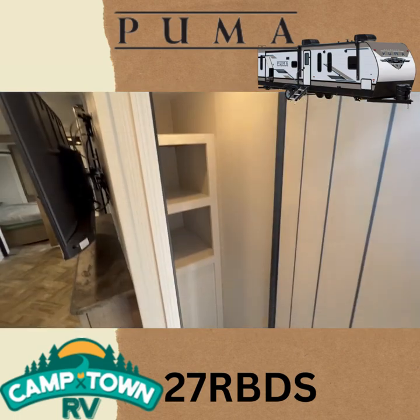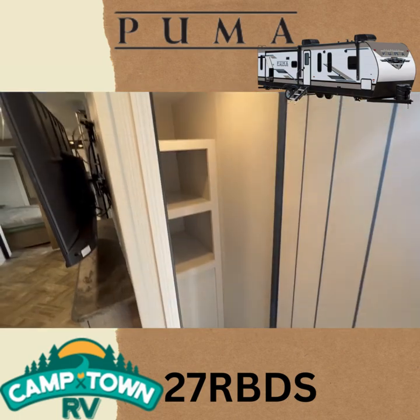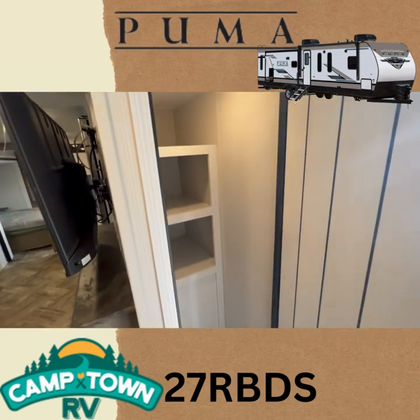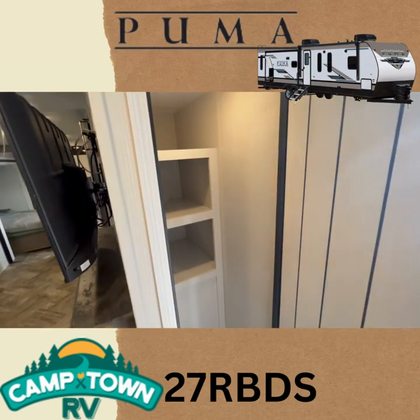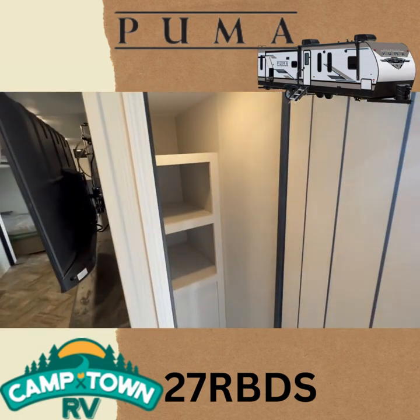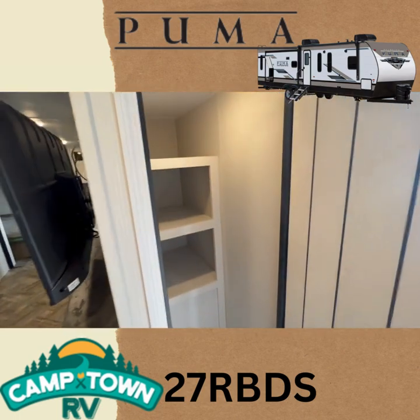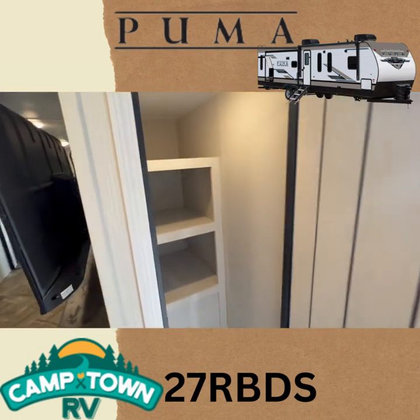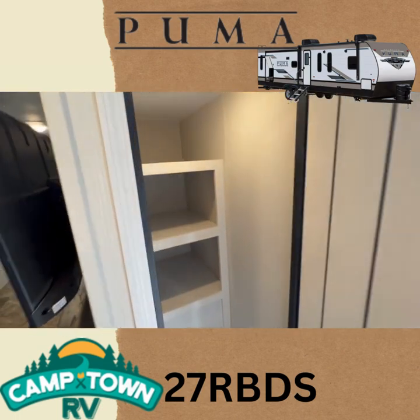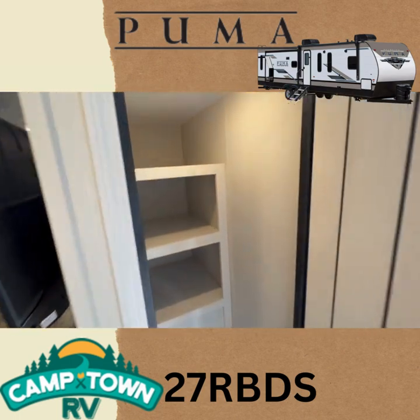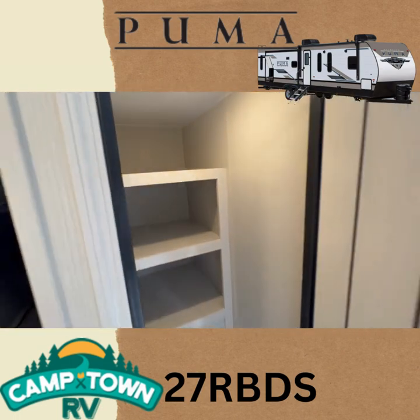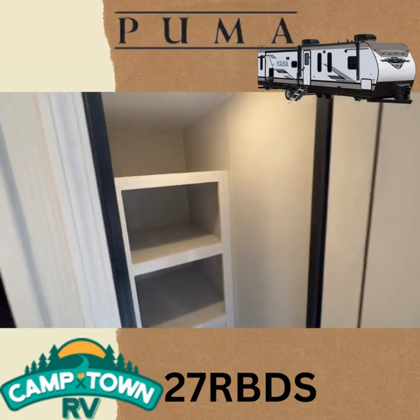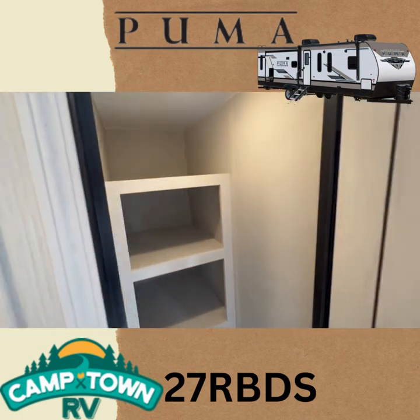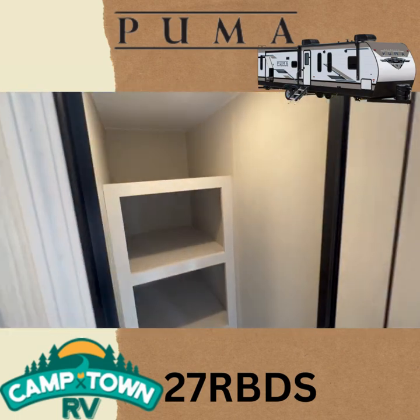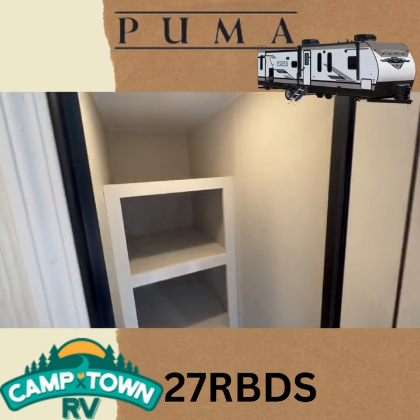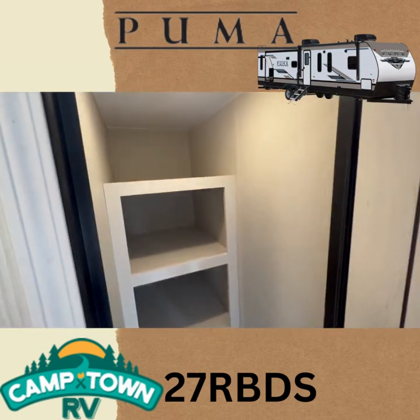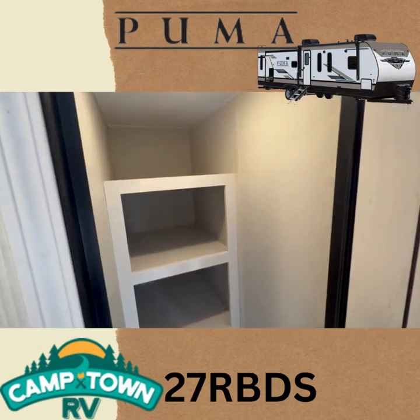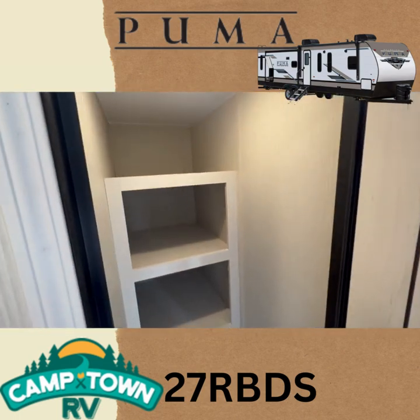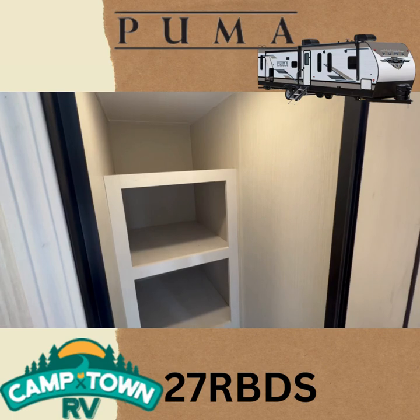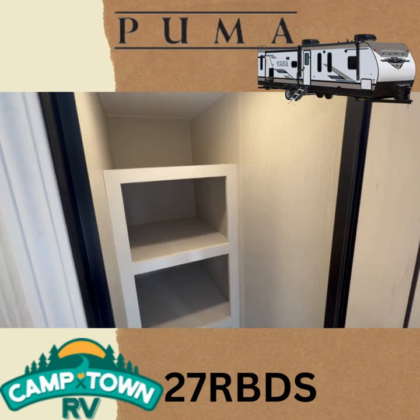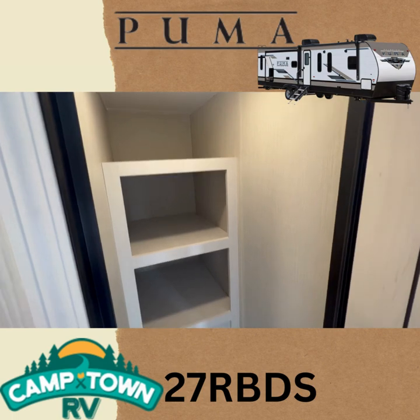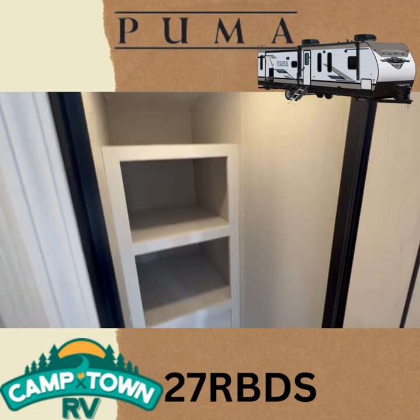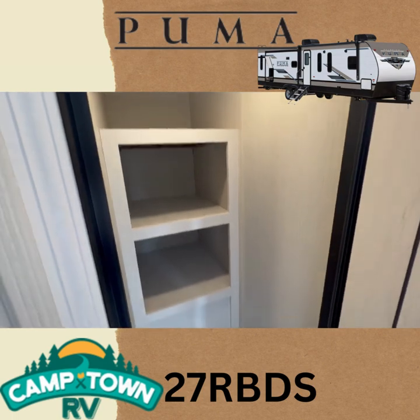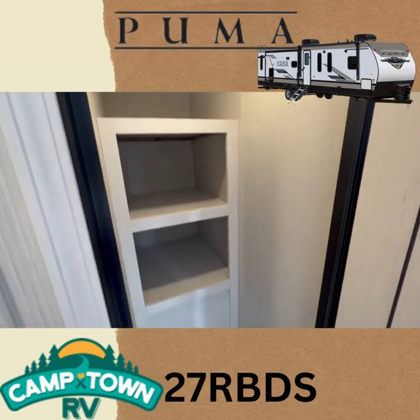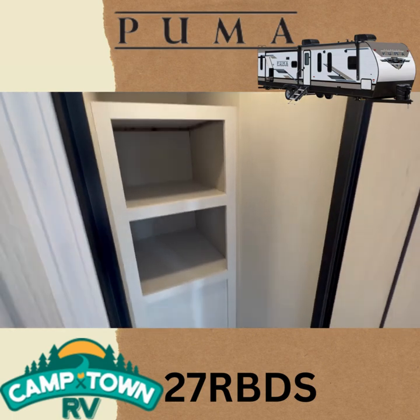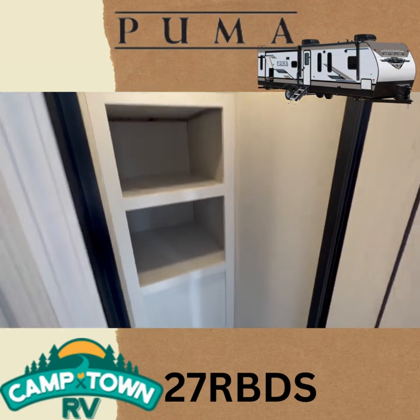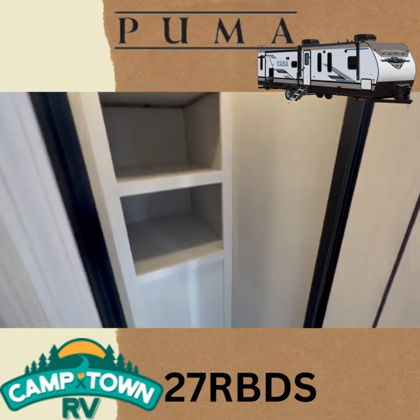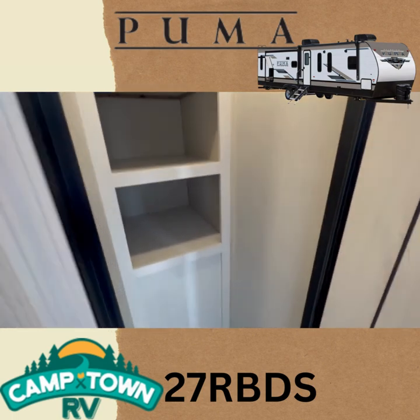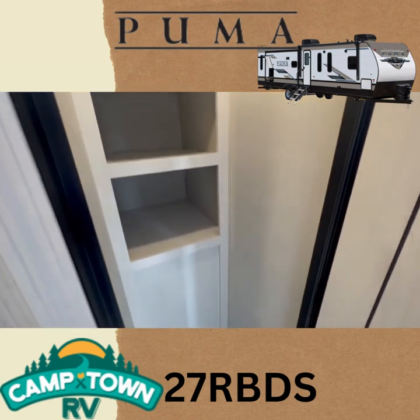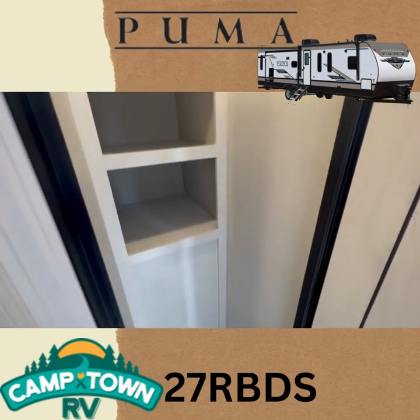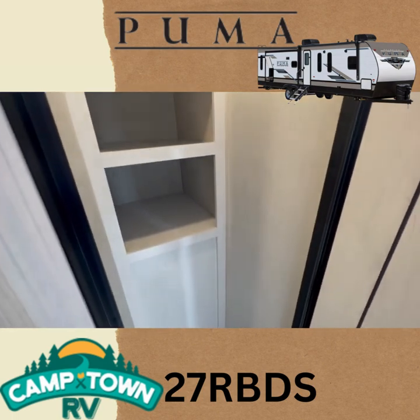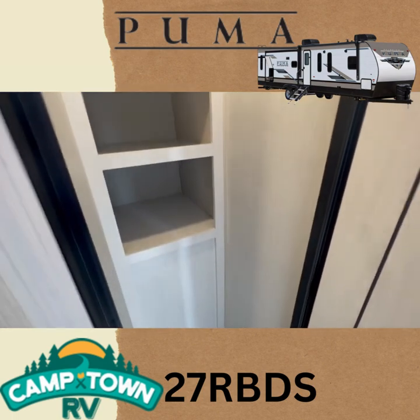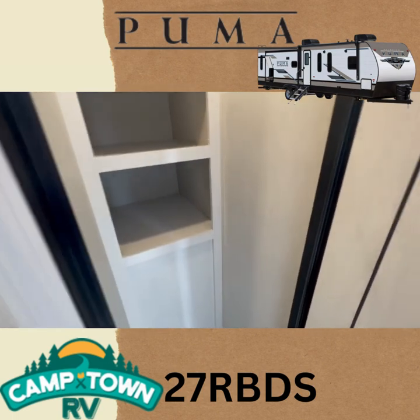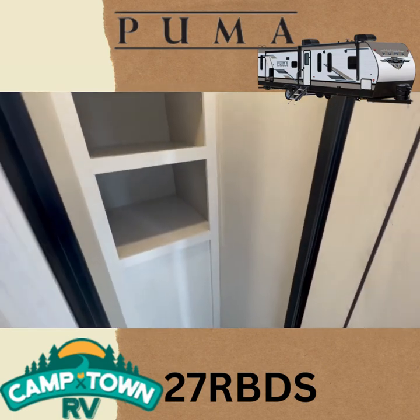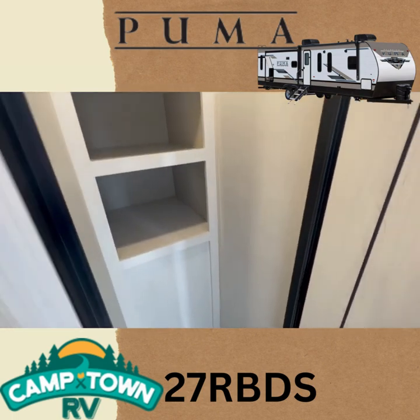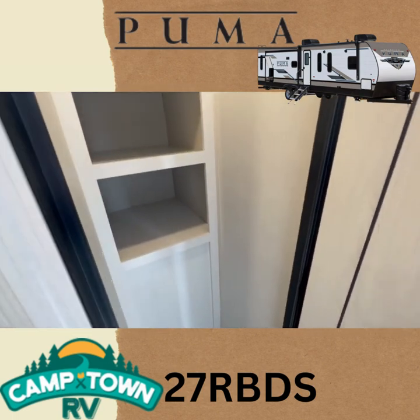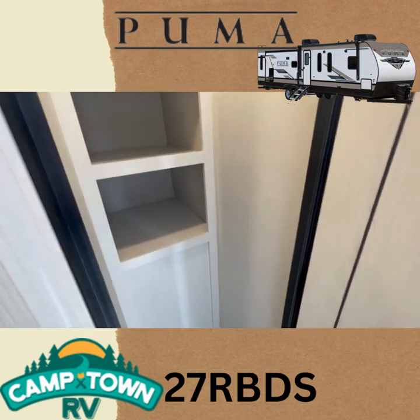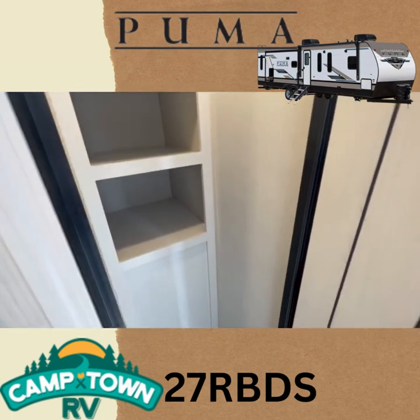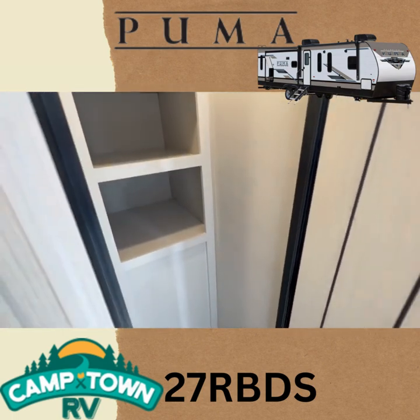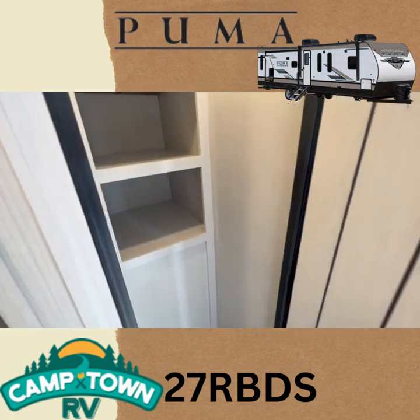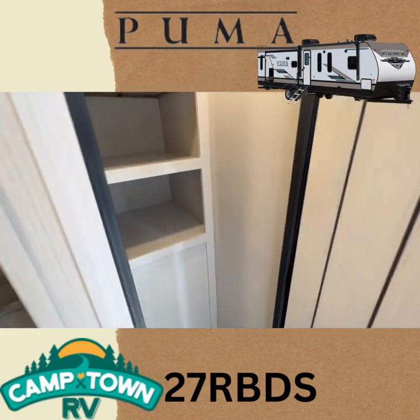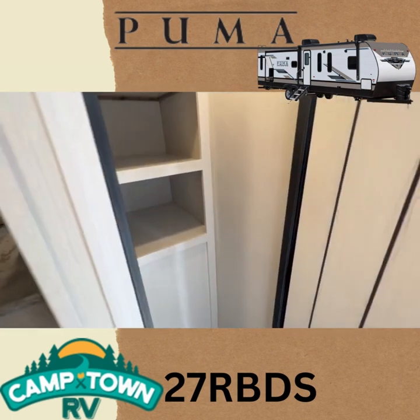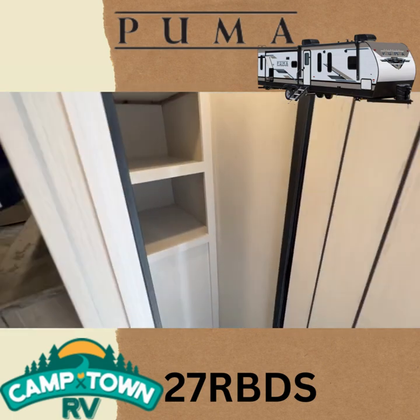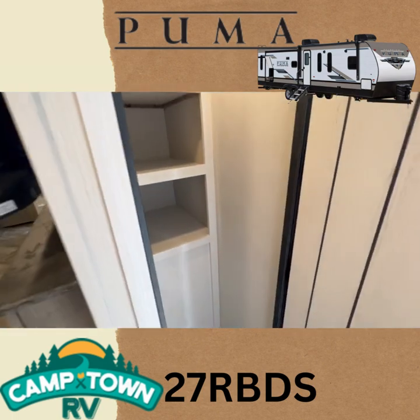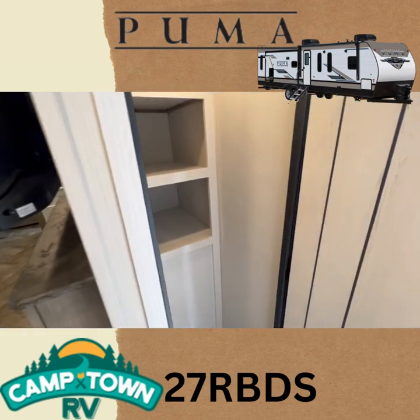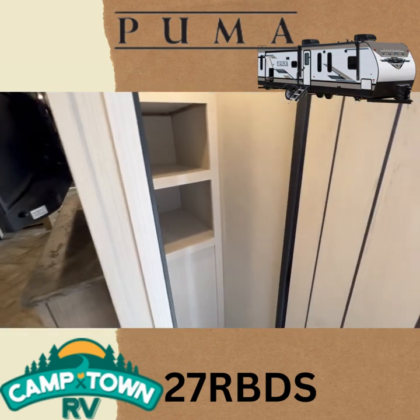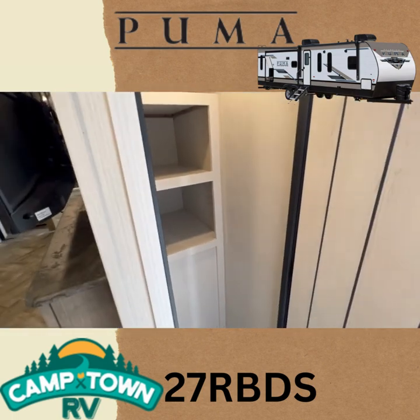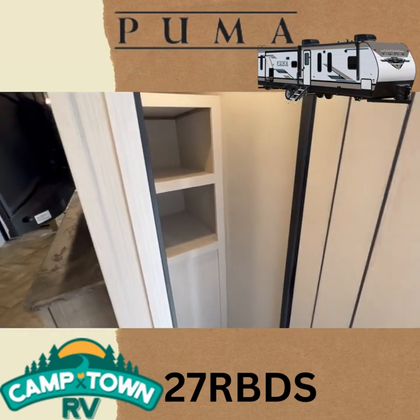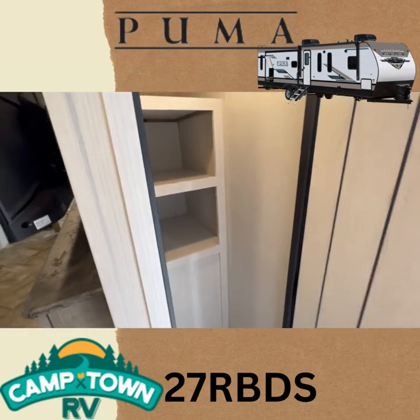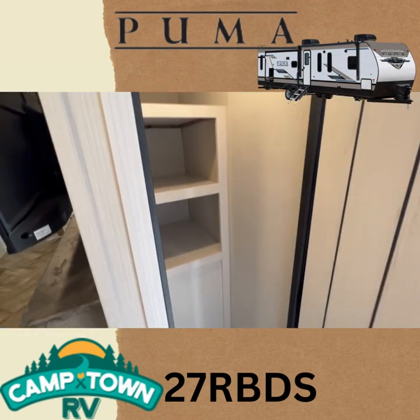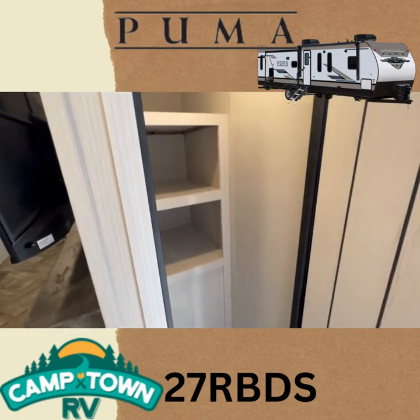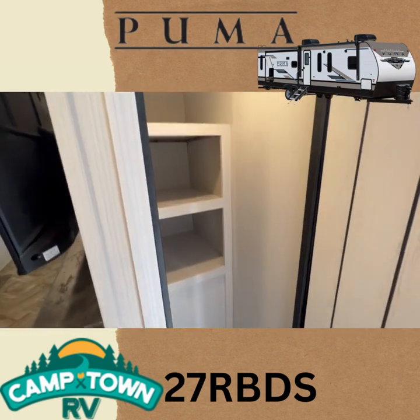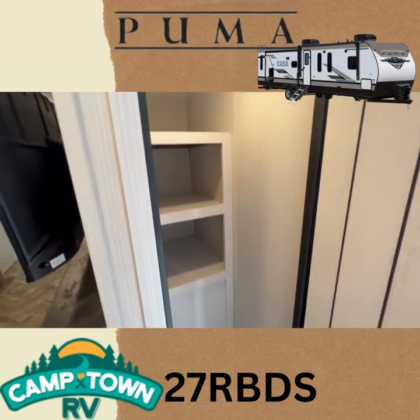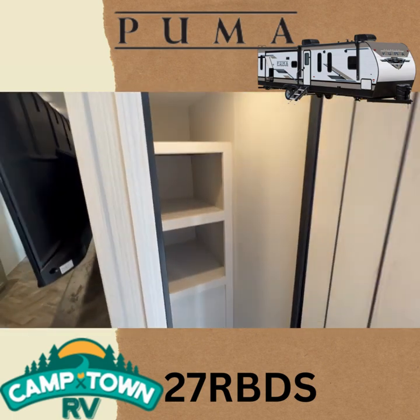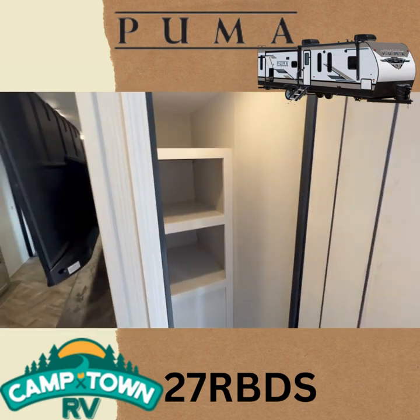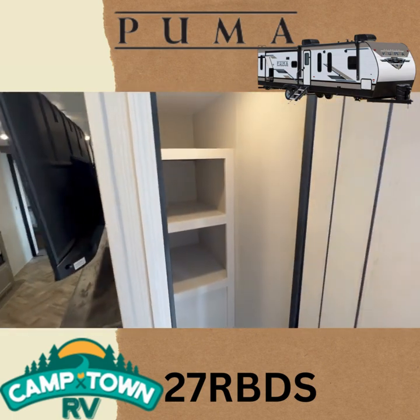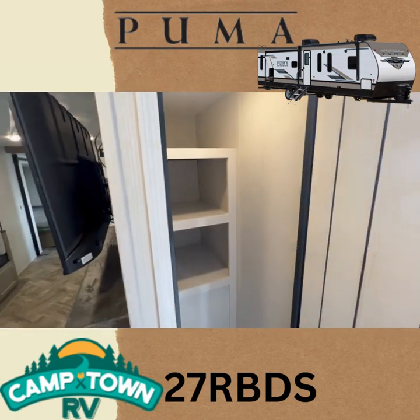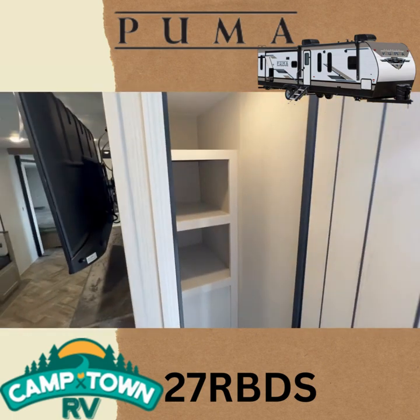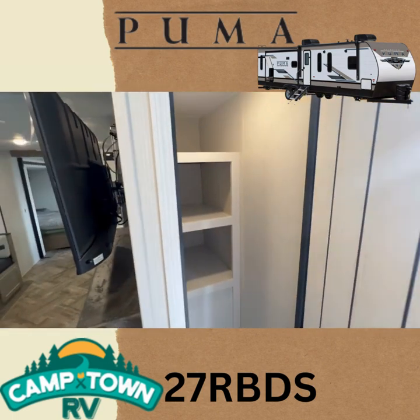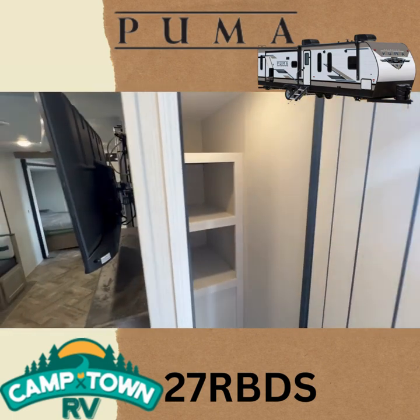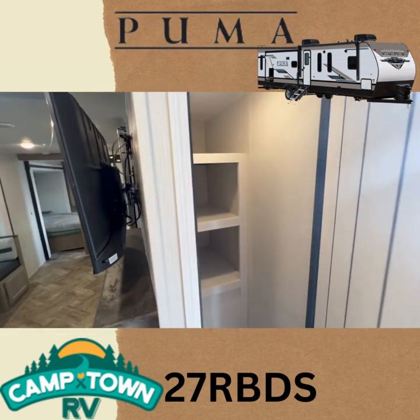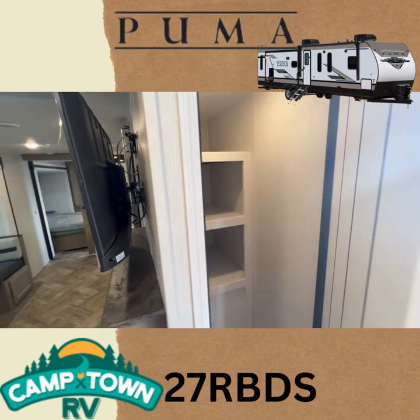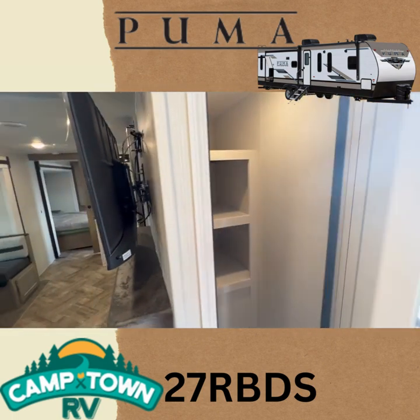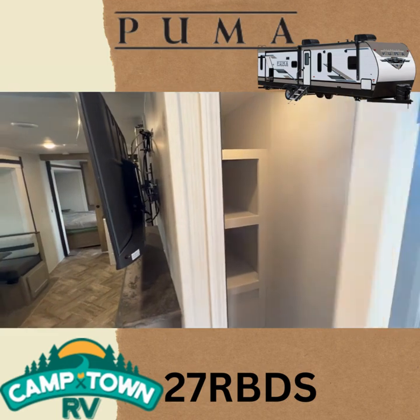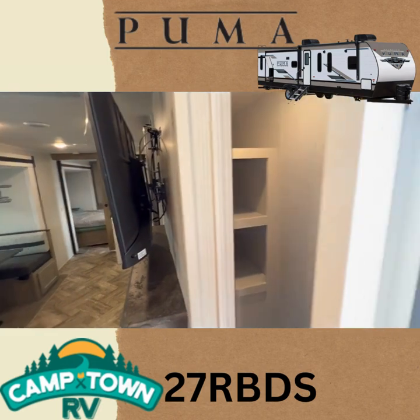Coming through the front door, you've got this nice pantry right here. You can fit your brooms, coats, shoes — whatever you might like.